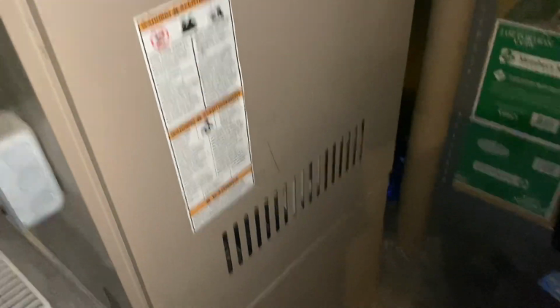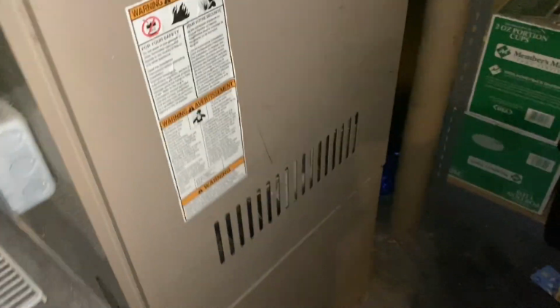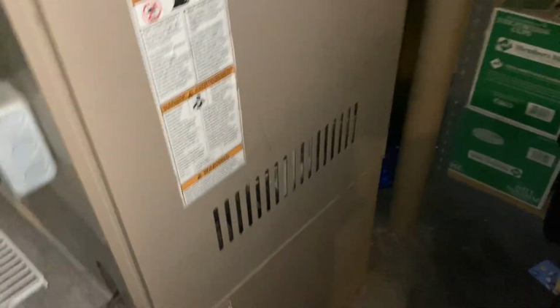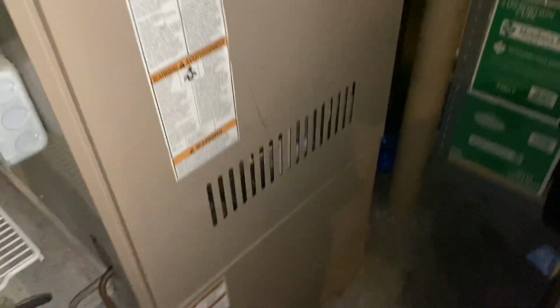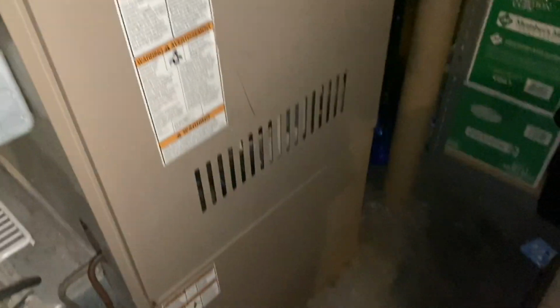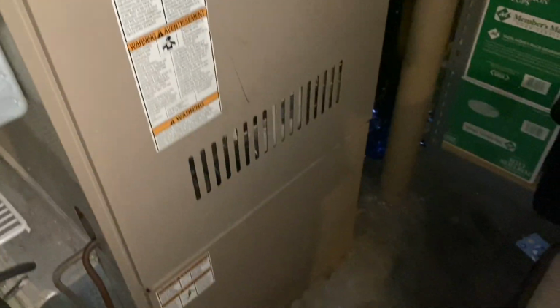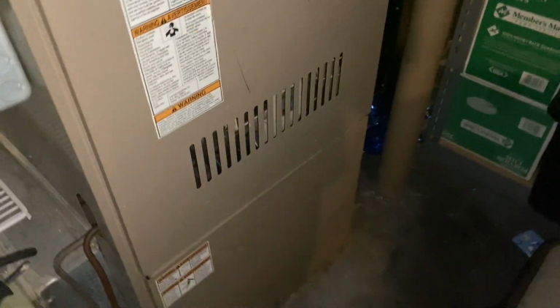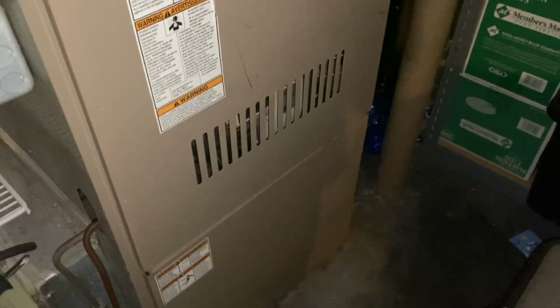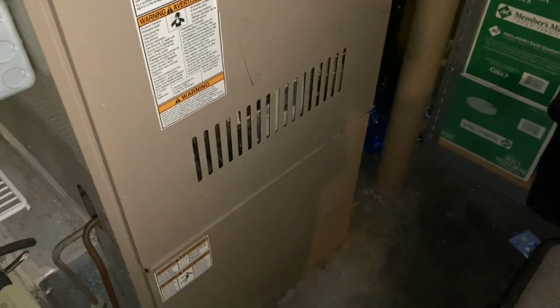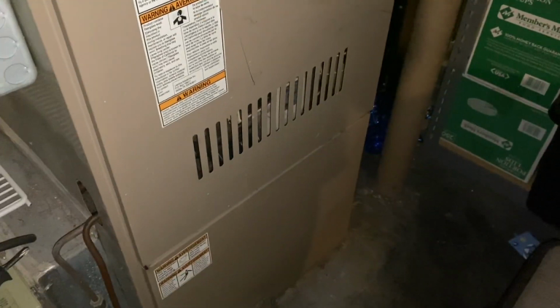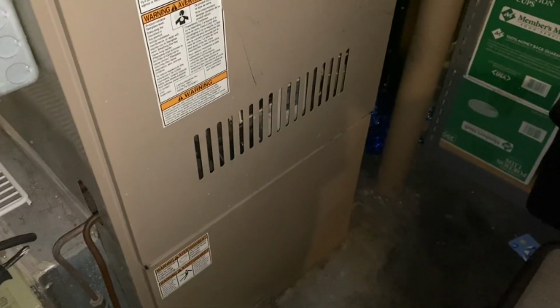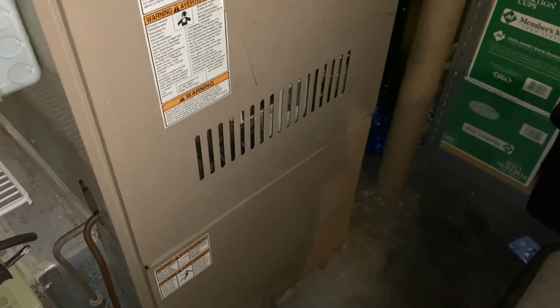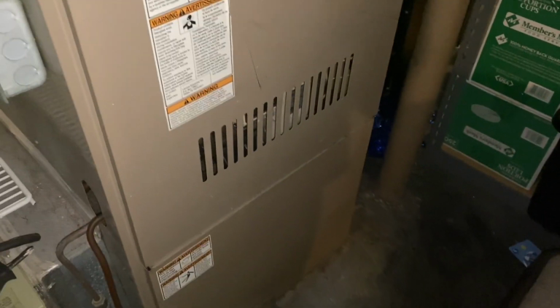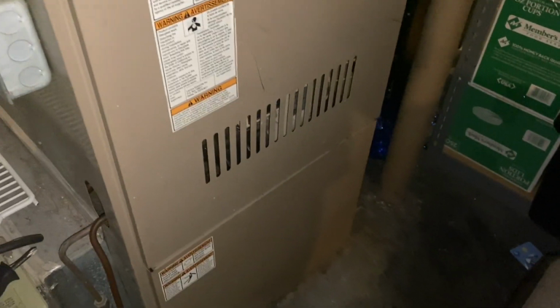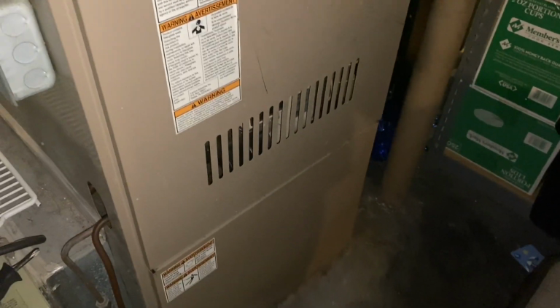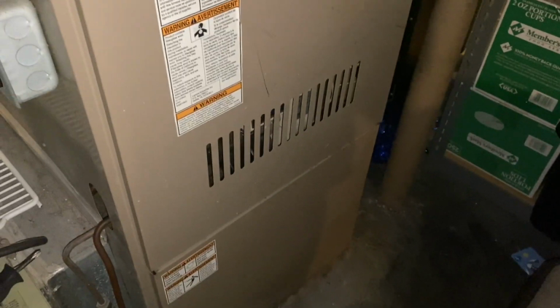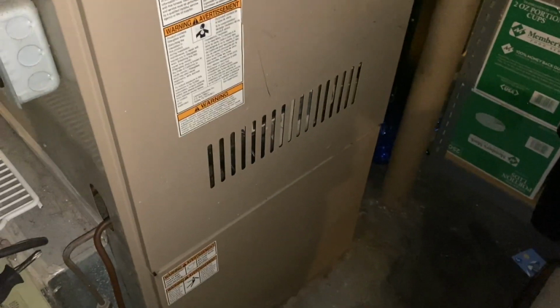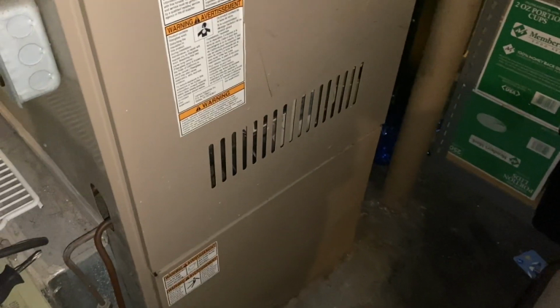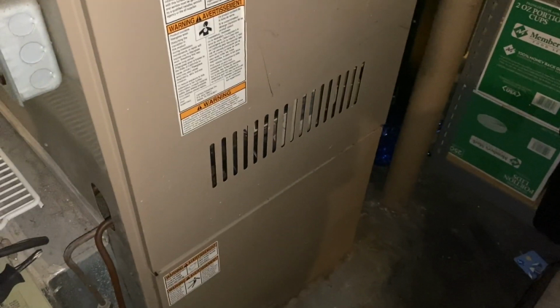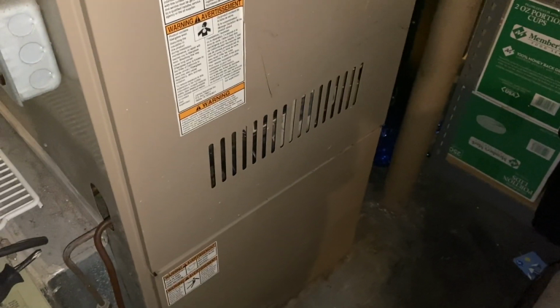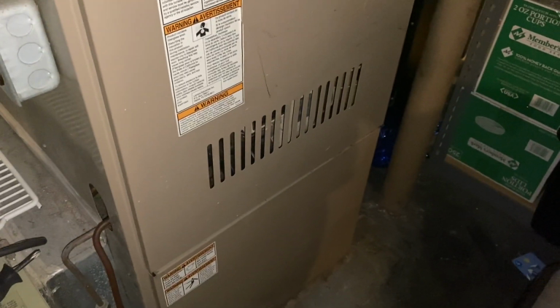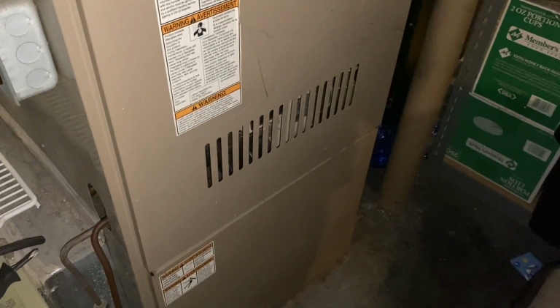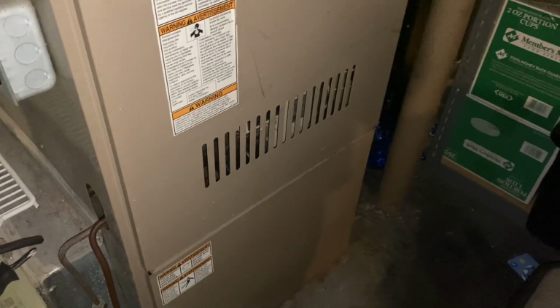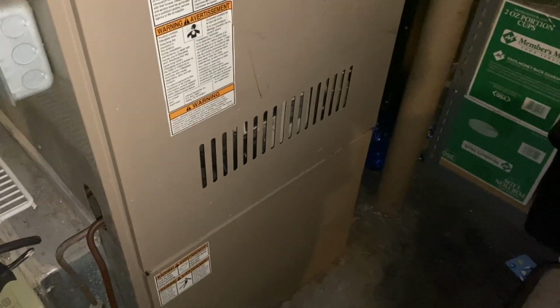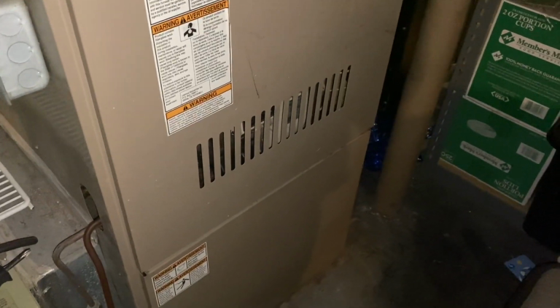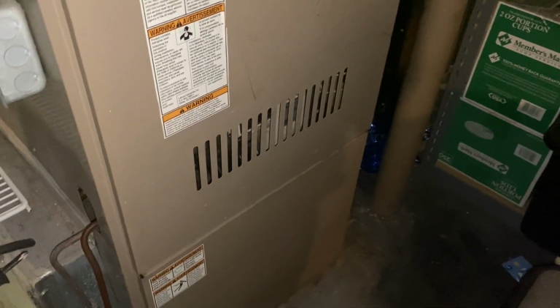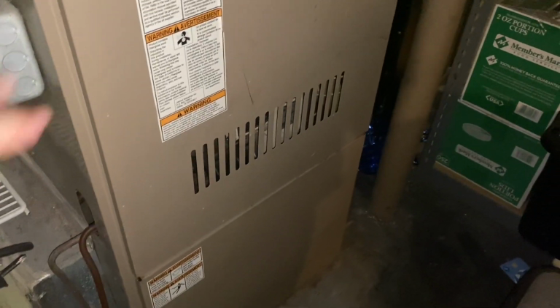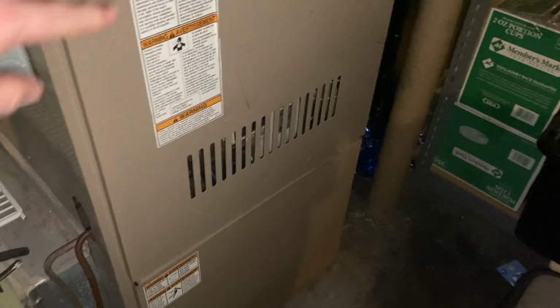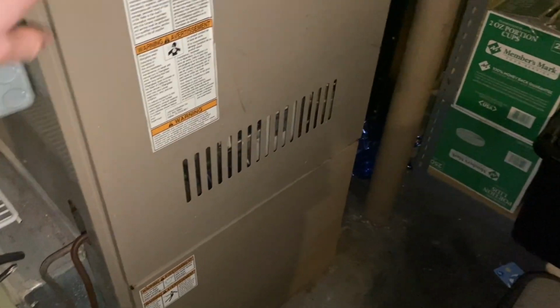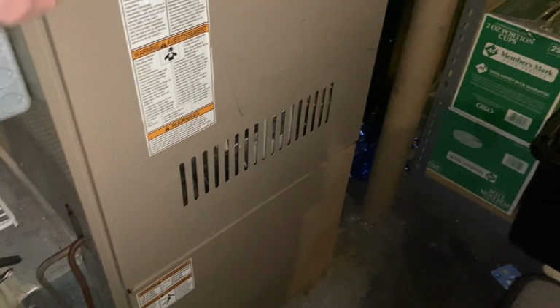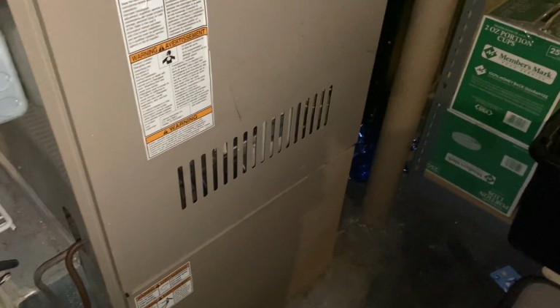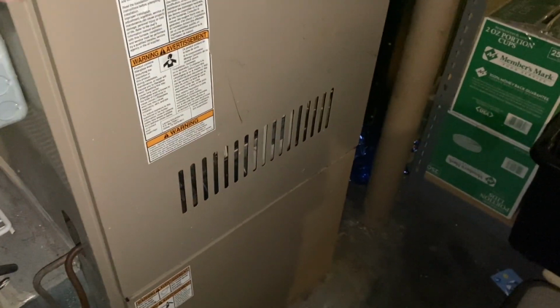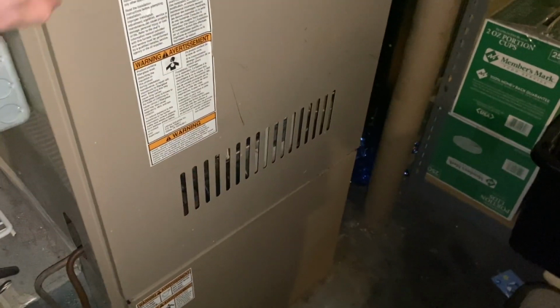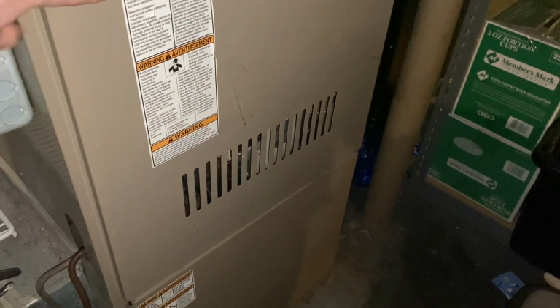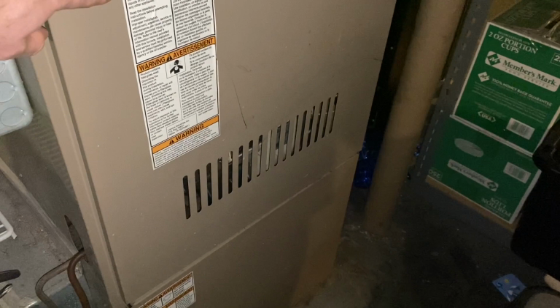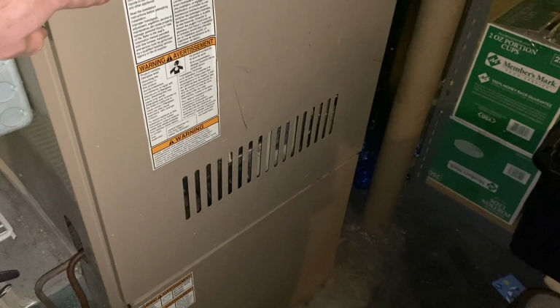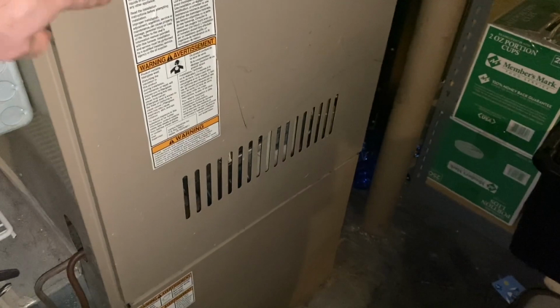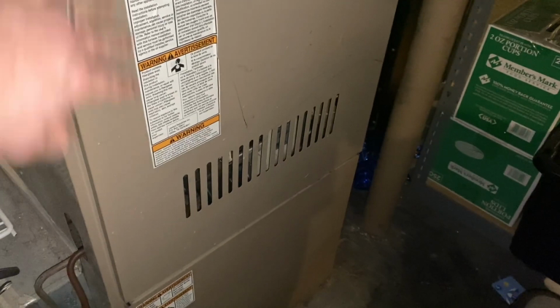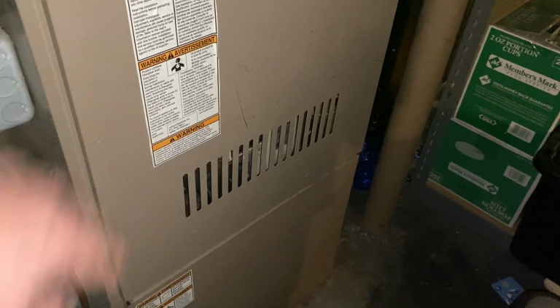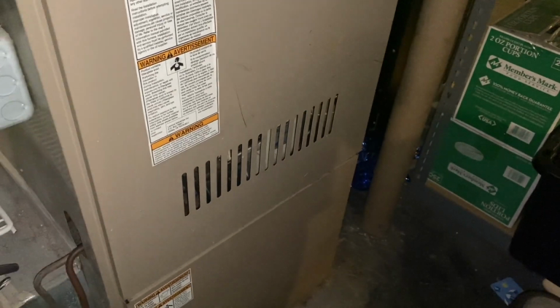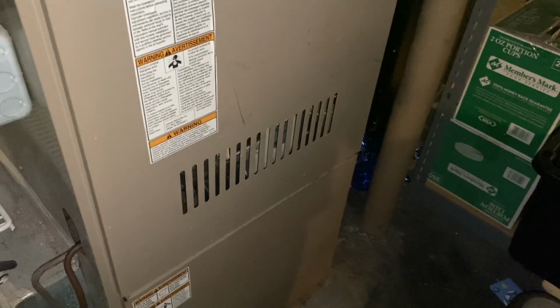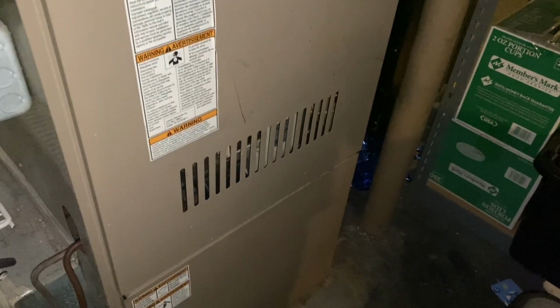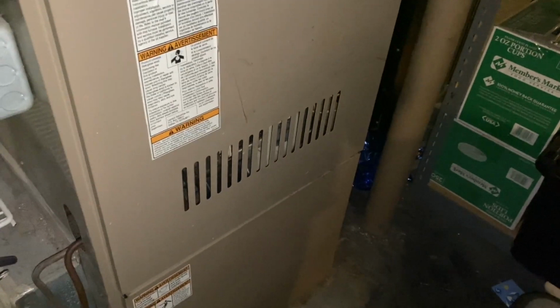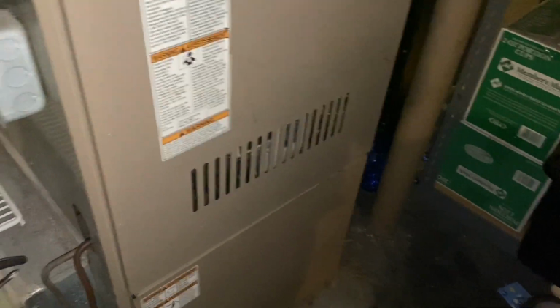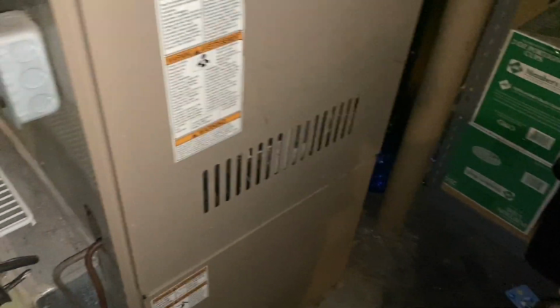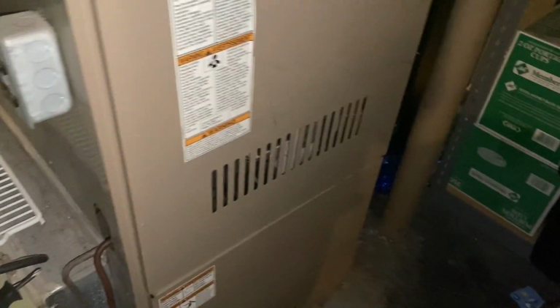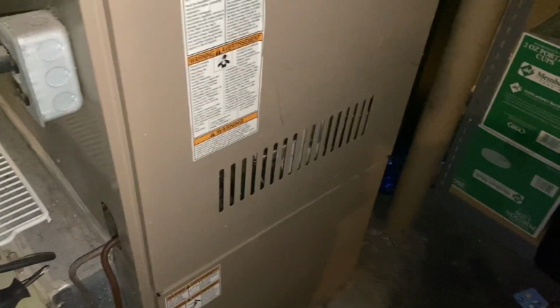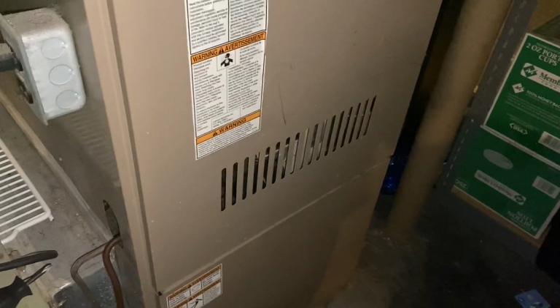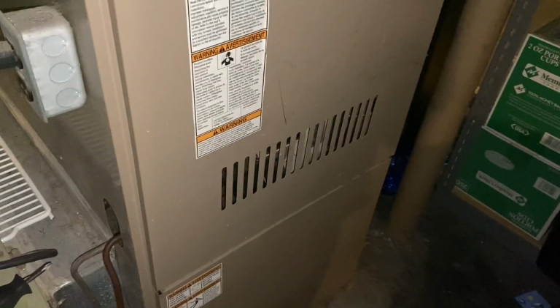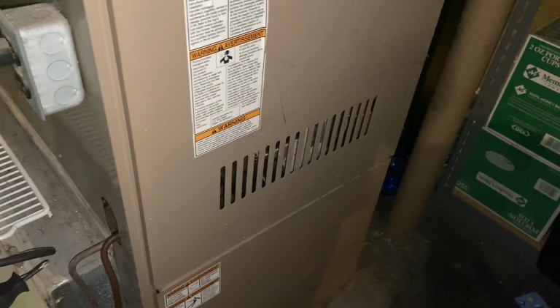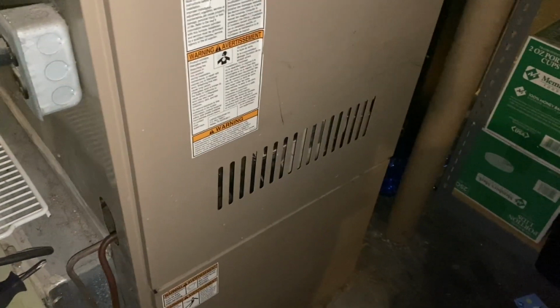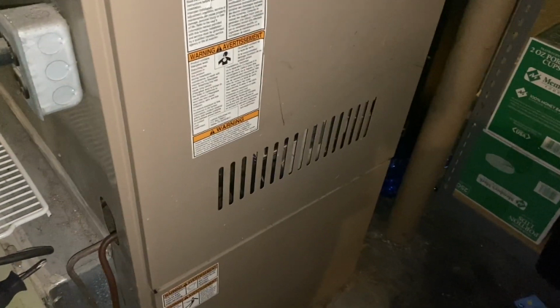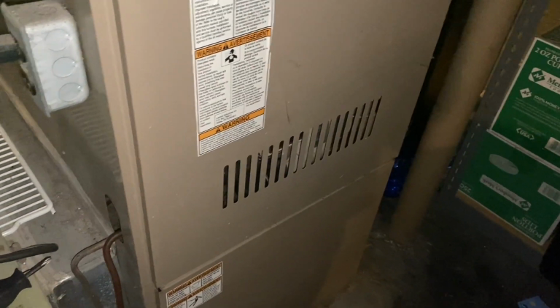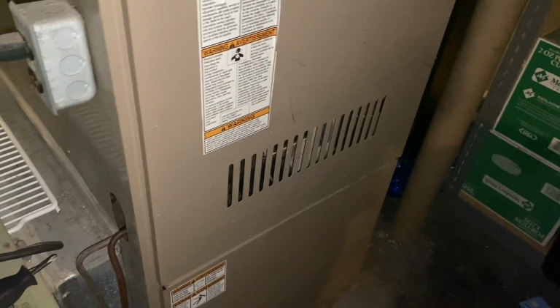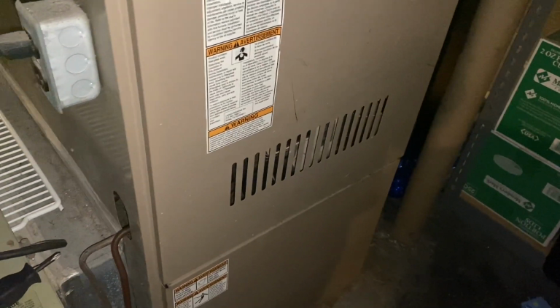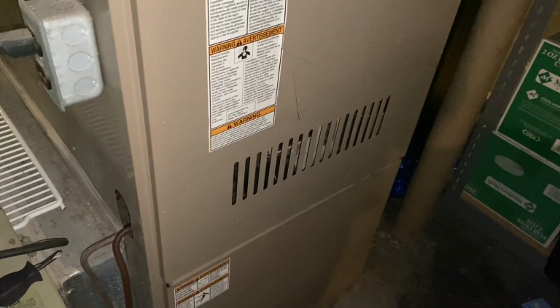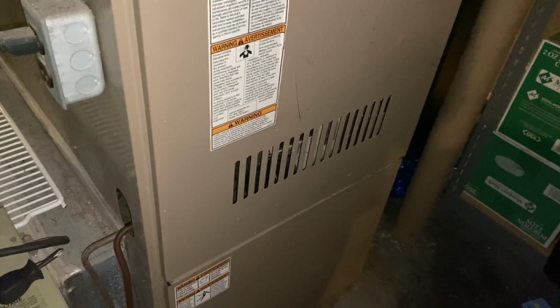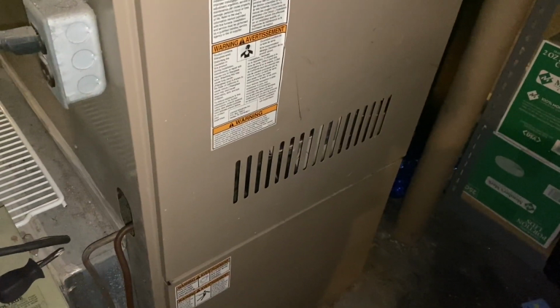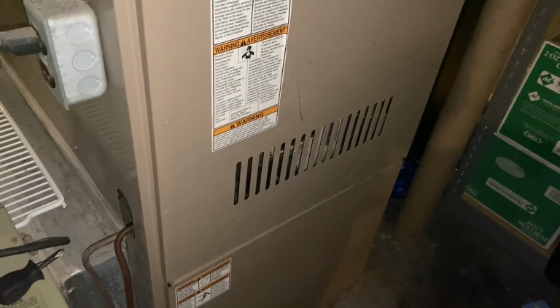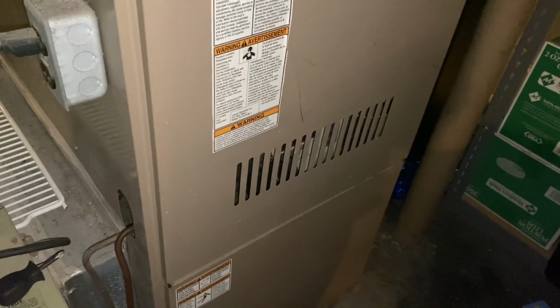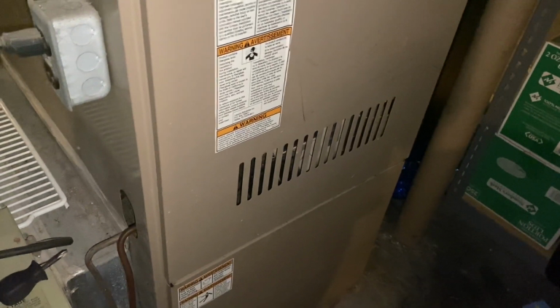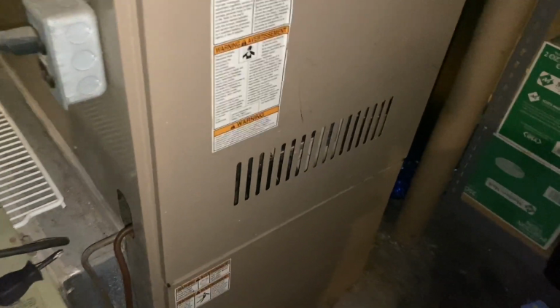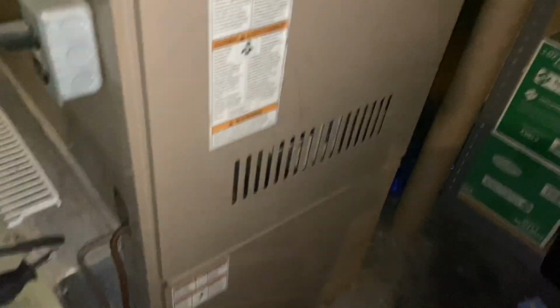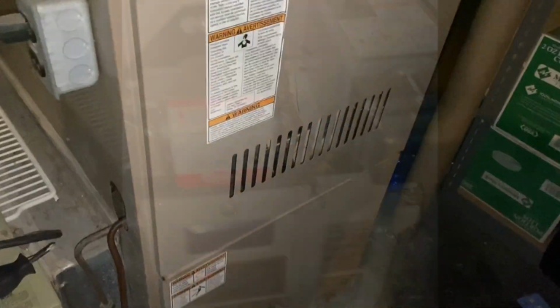In today's video we're going to diagnose an issue I'm having with the furnace. I'll show you what it's doing and how we're going to fix it.